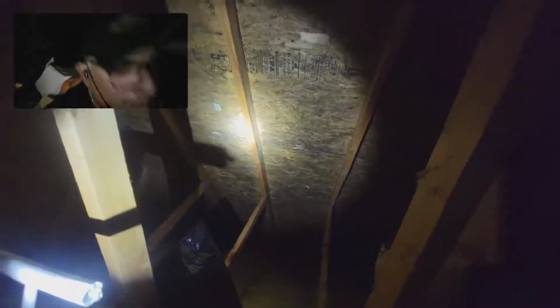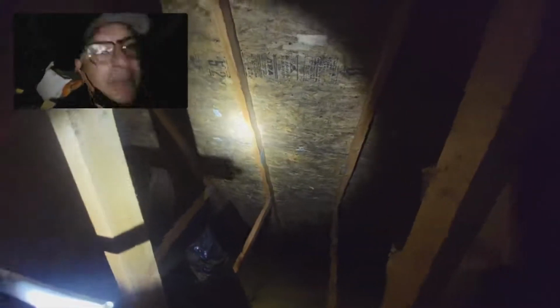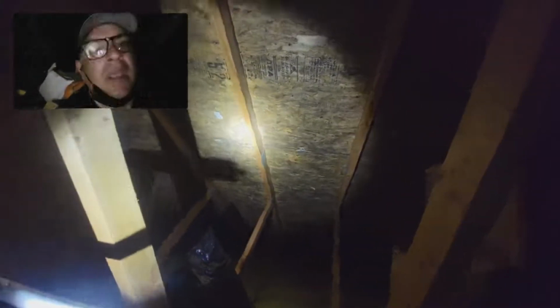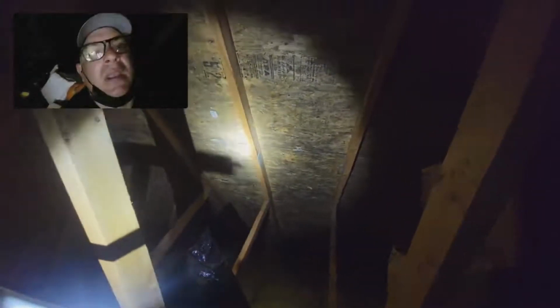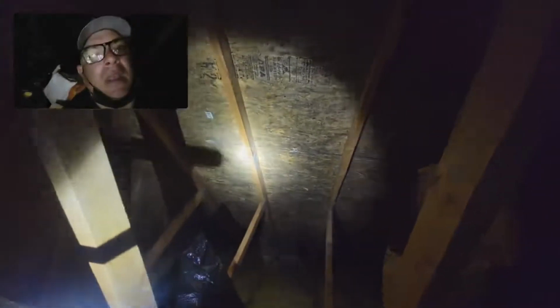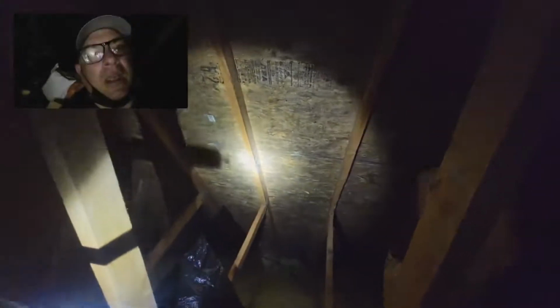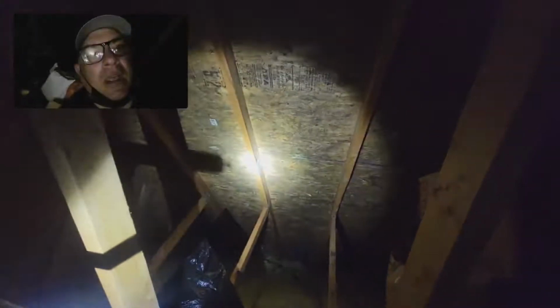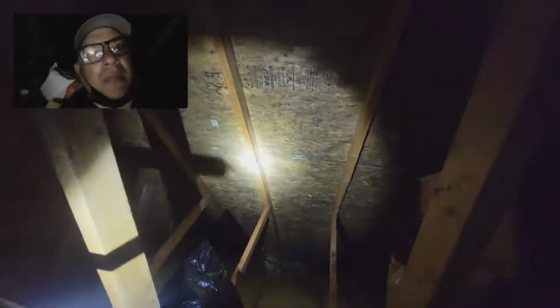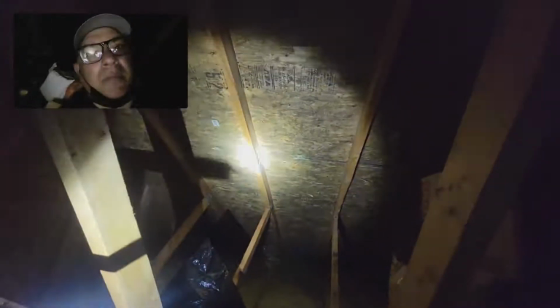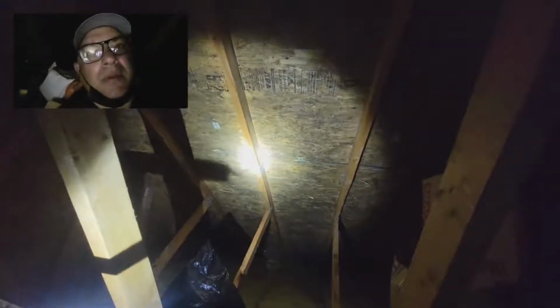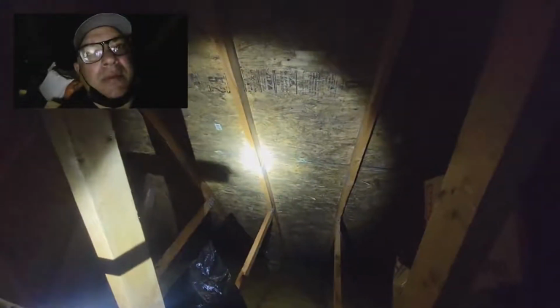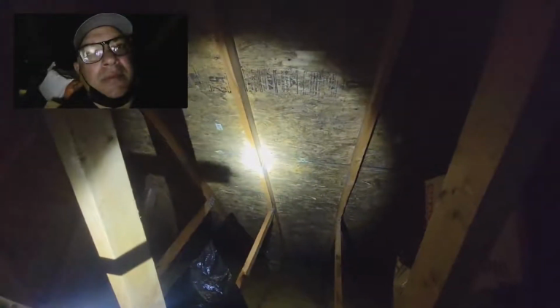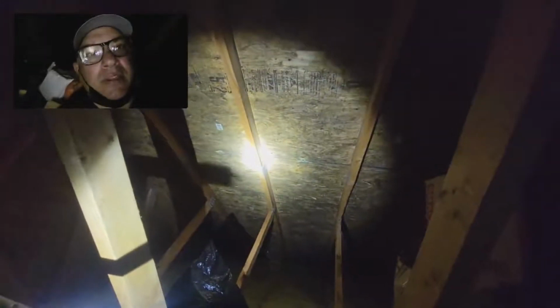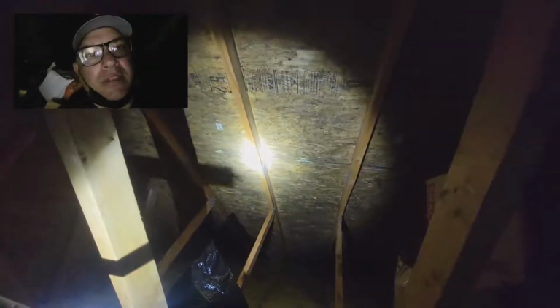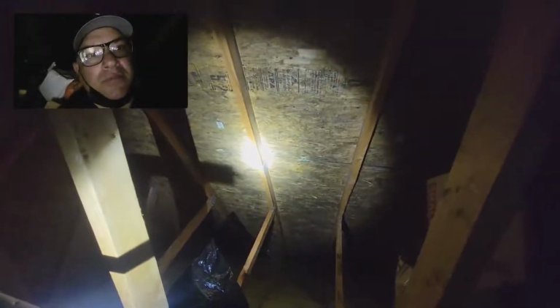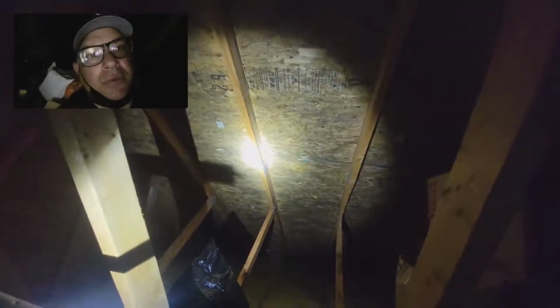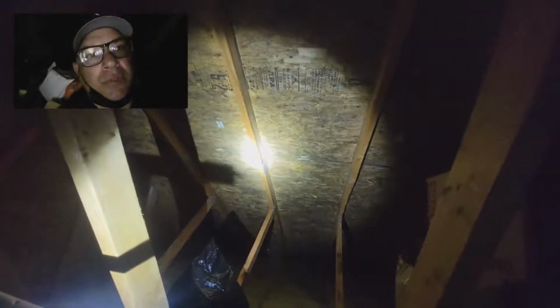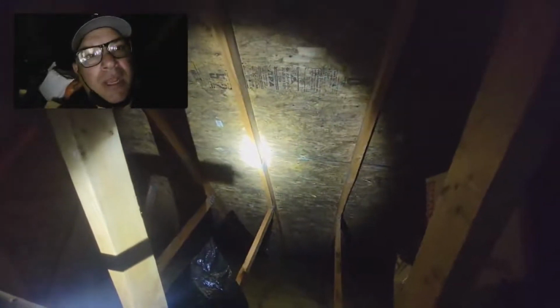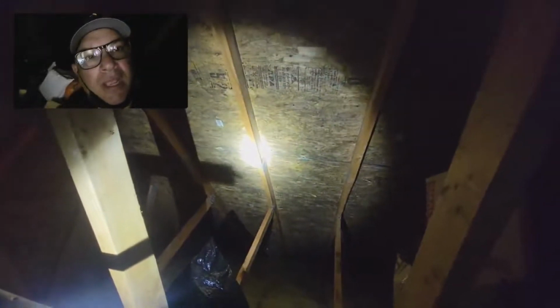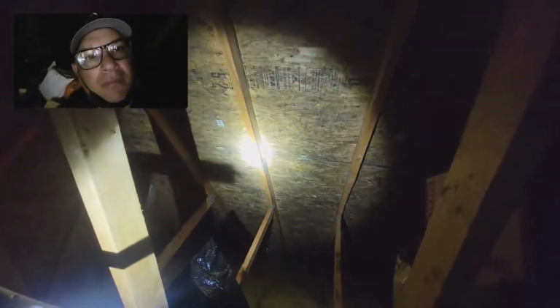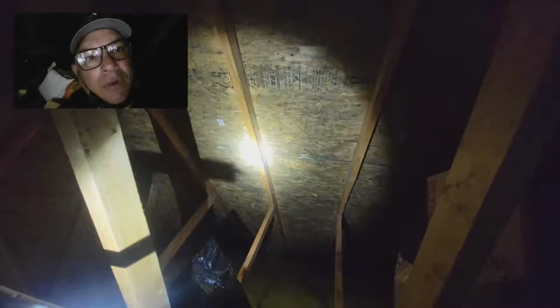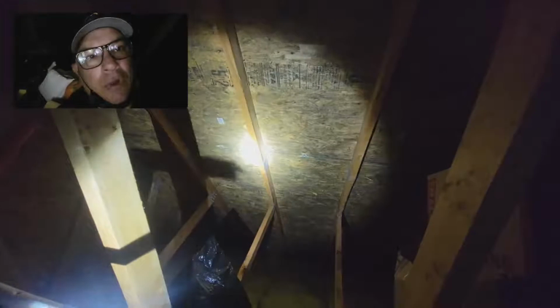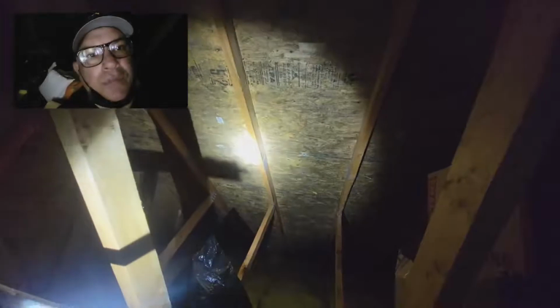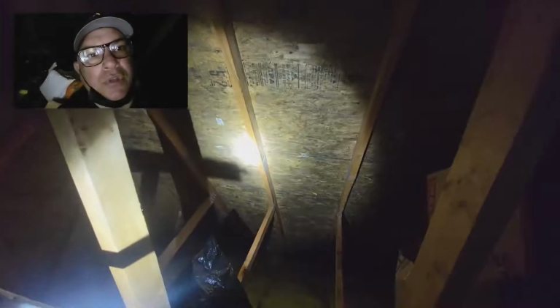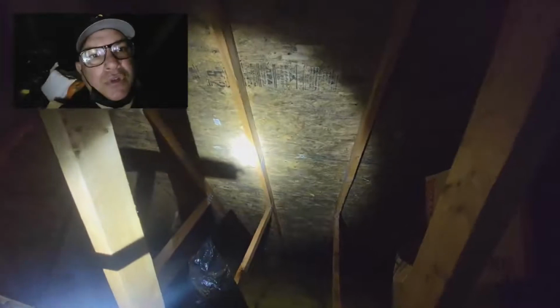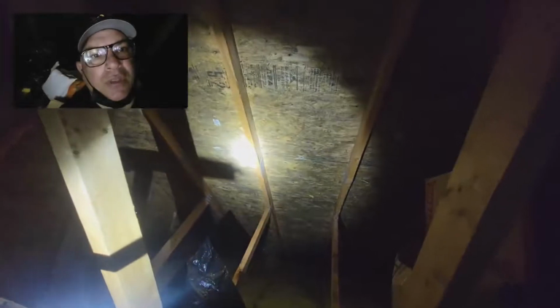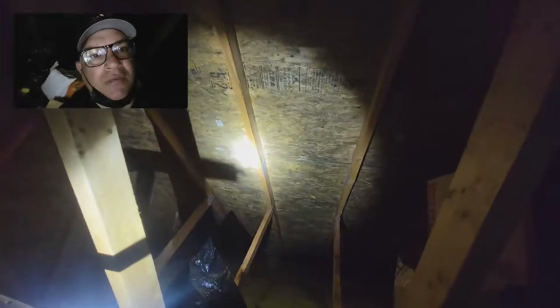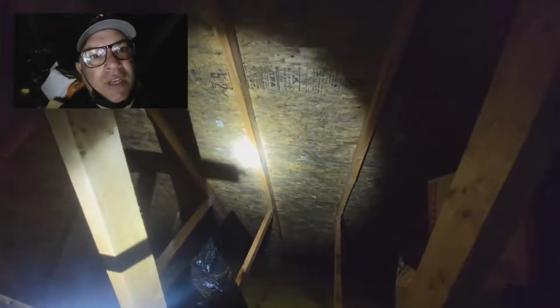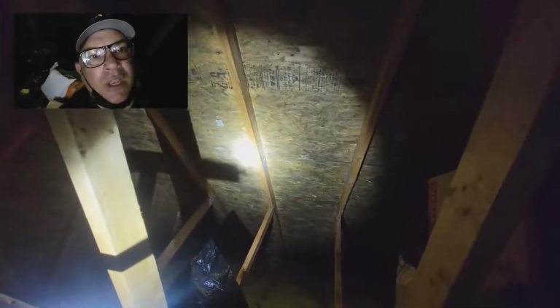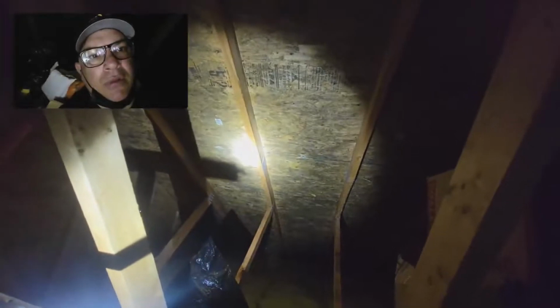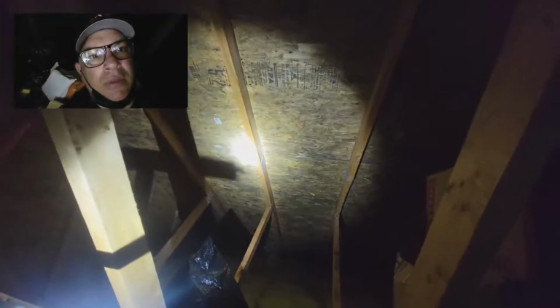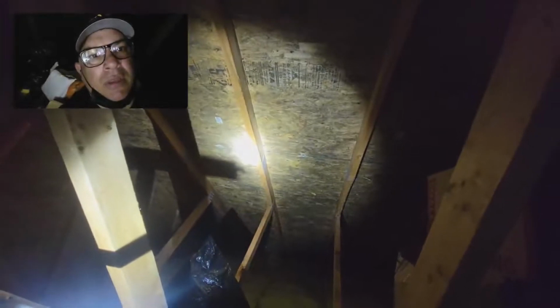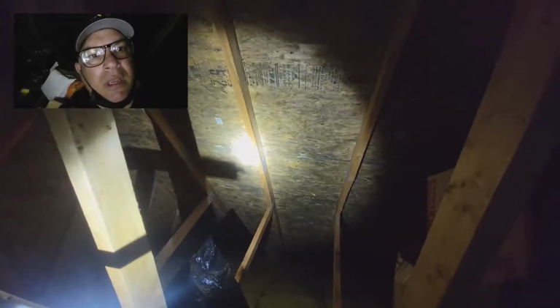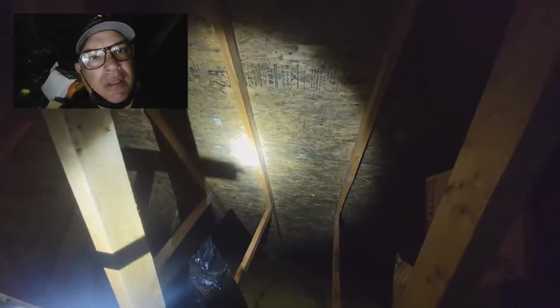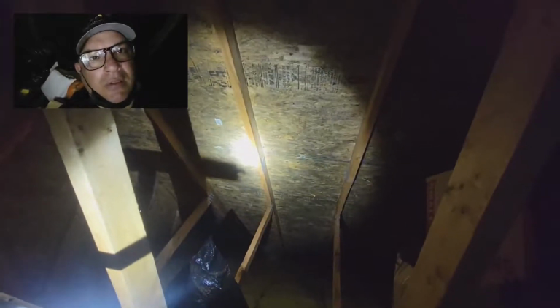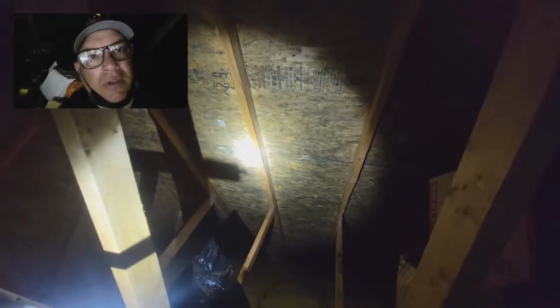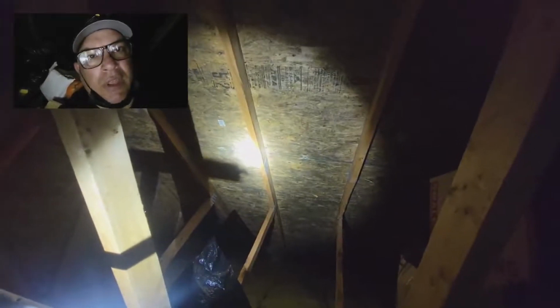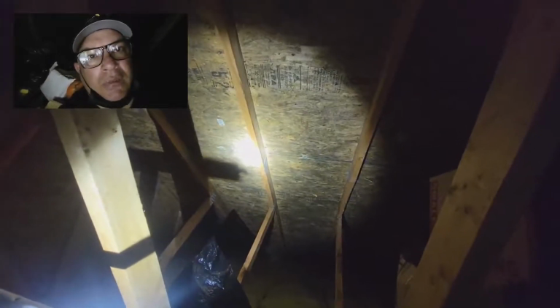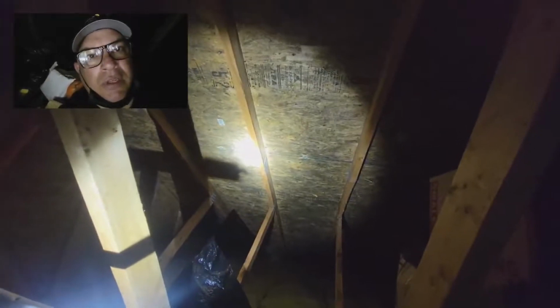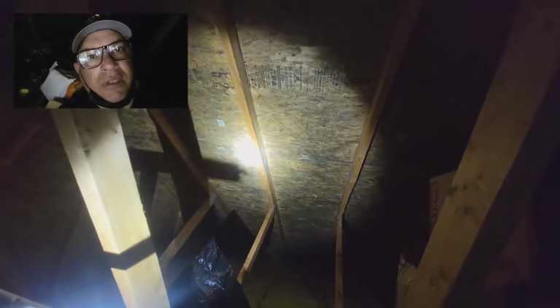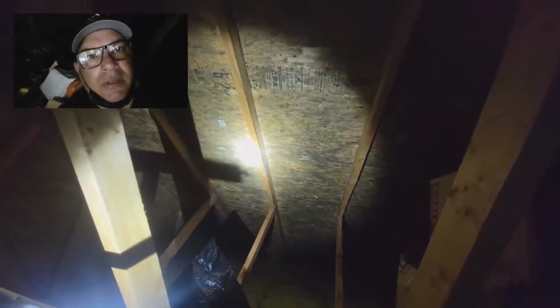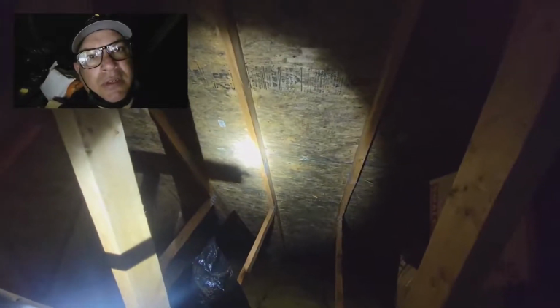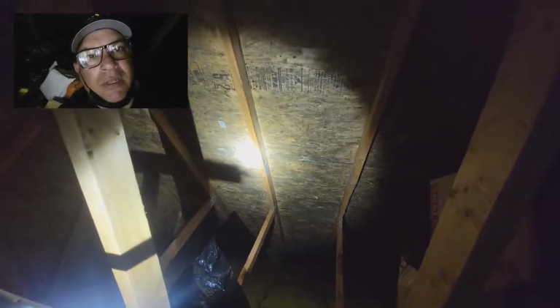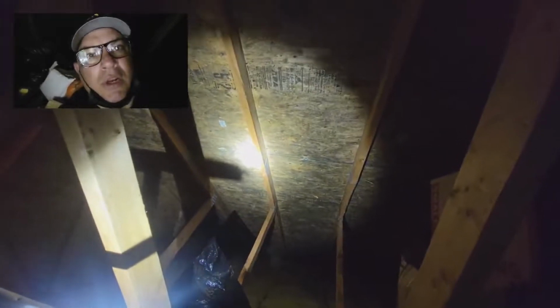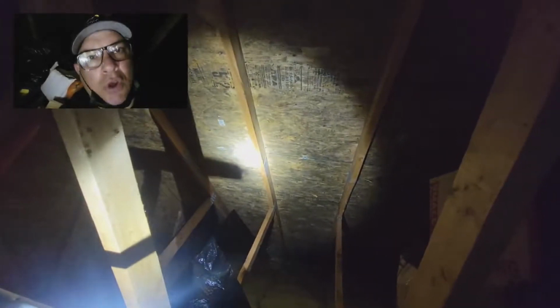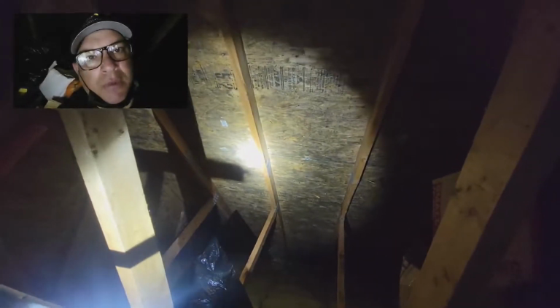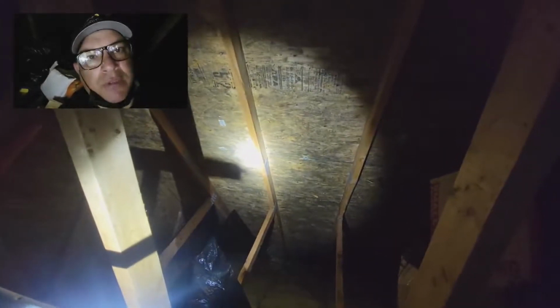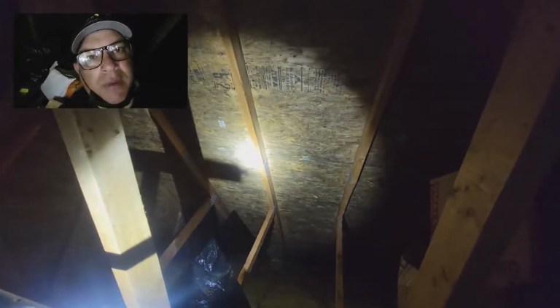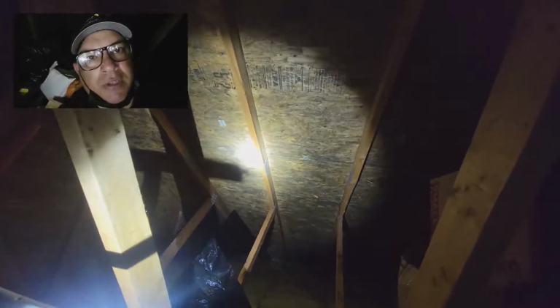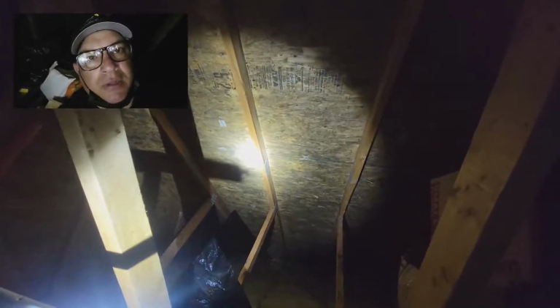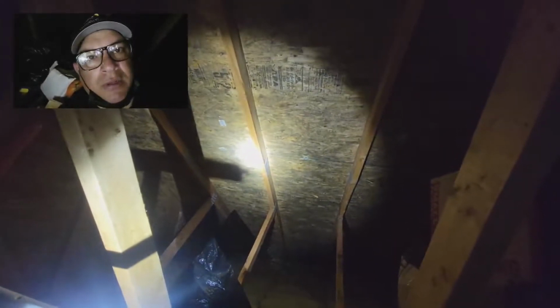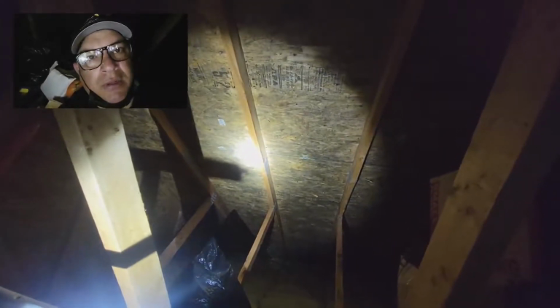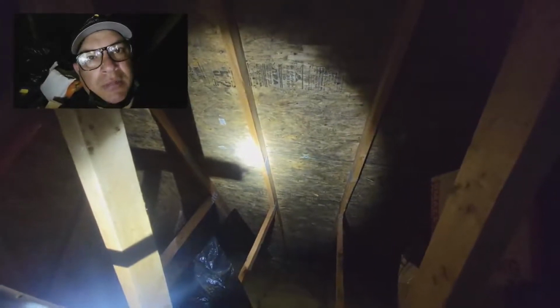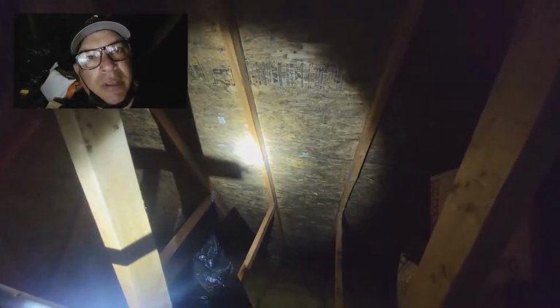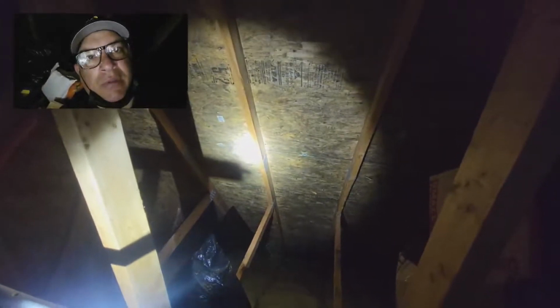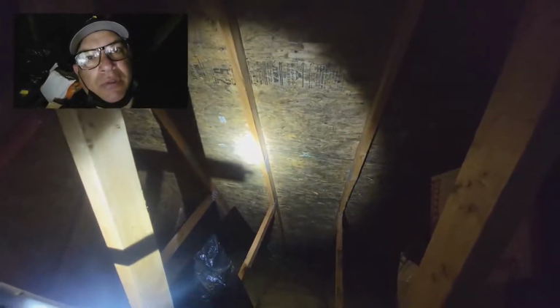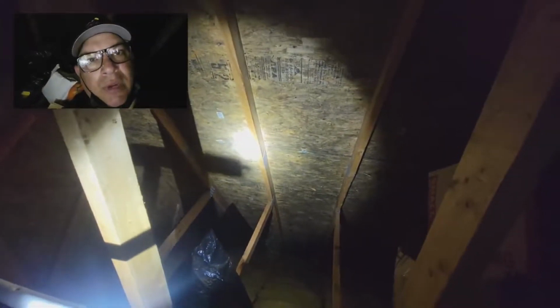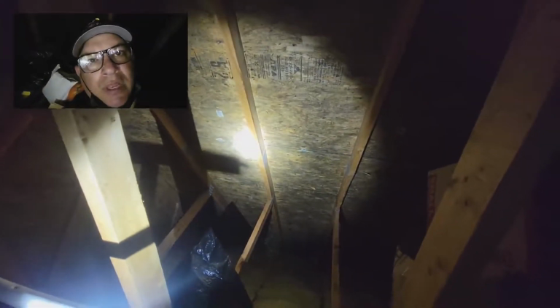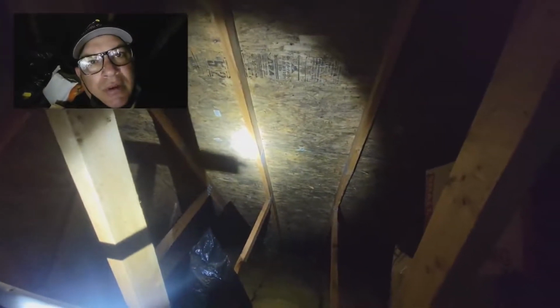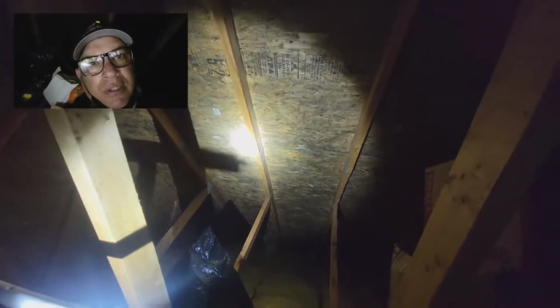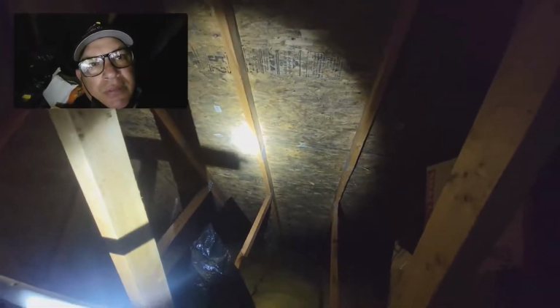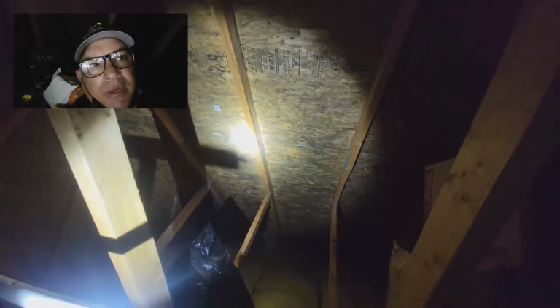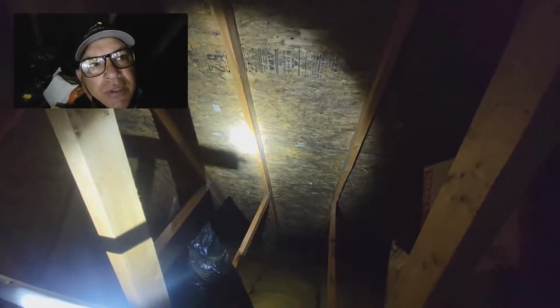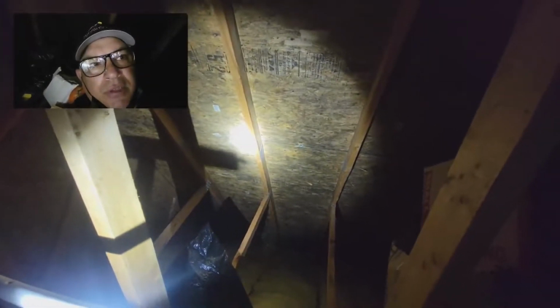That's it for today. Hope you enjoyed the video, and that's another reason to get a home inspection. Mike with Tri-County Inspections.